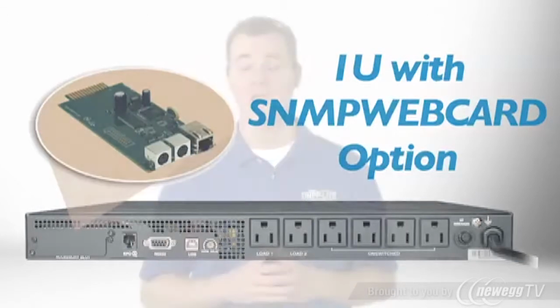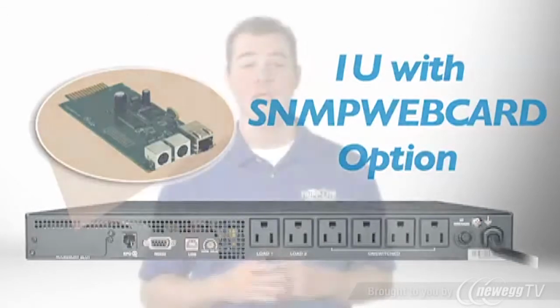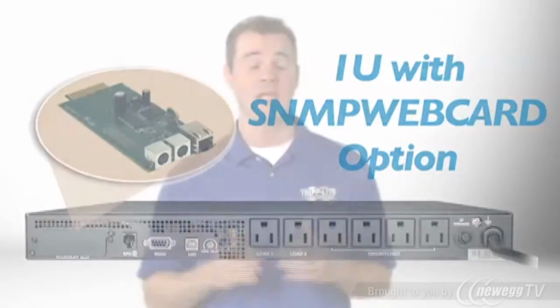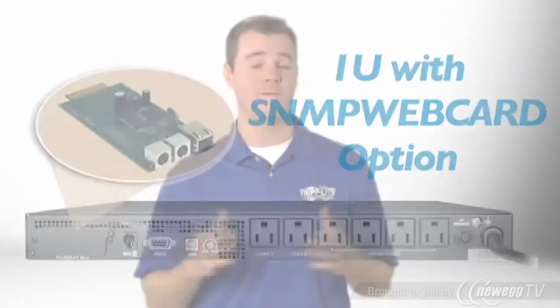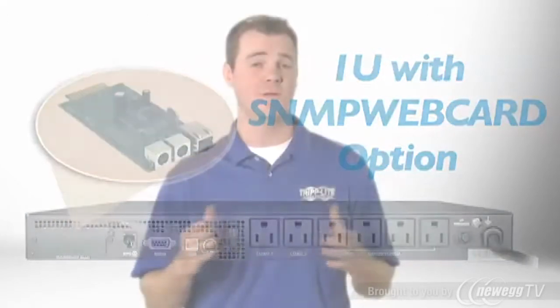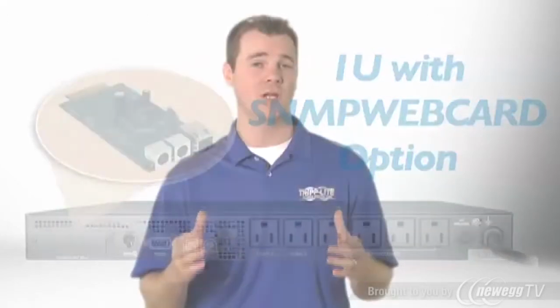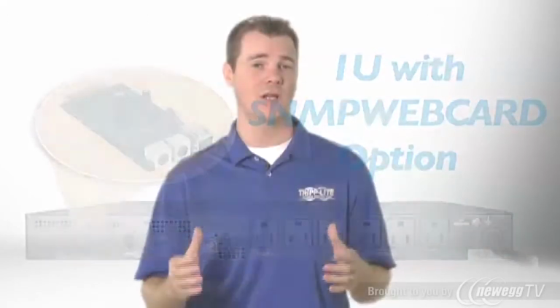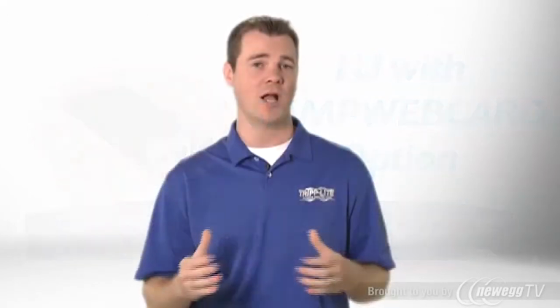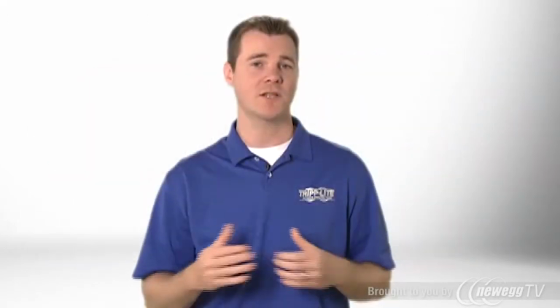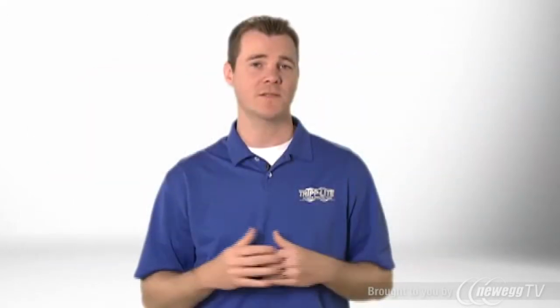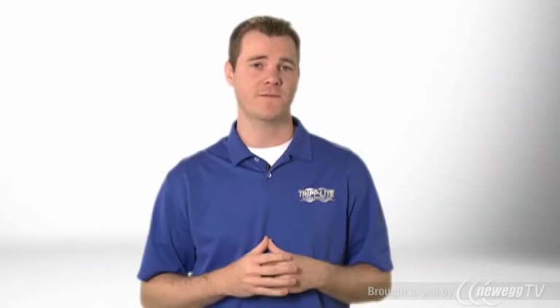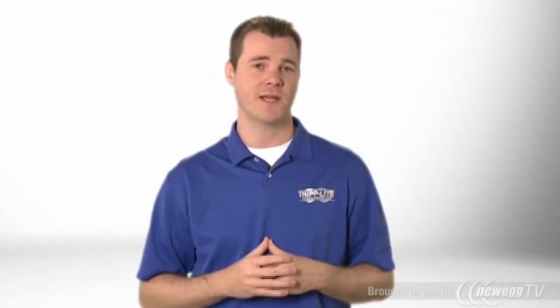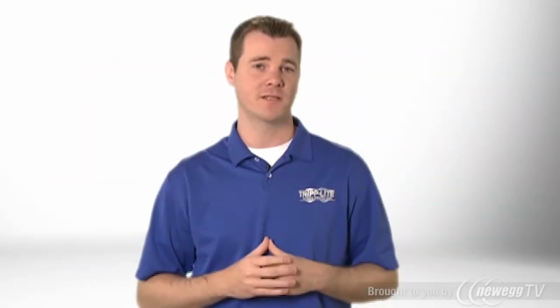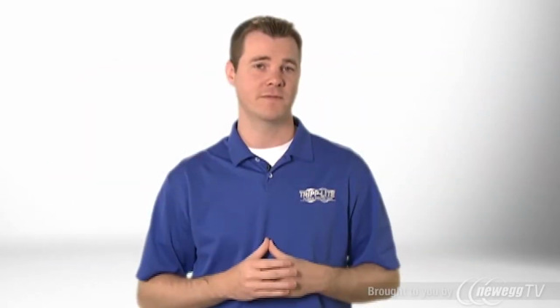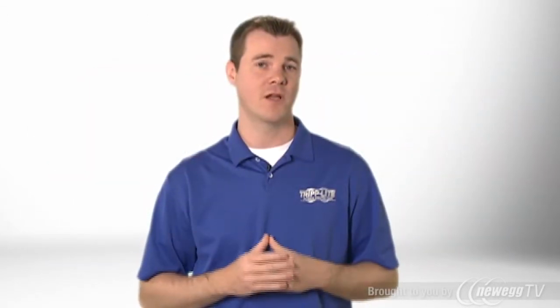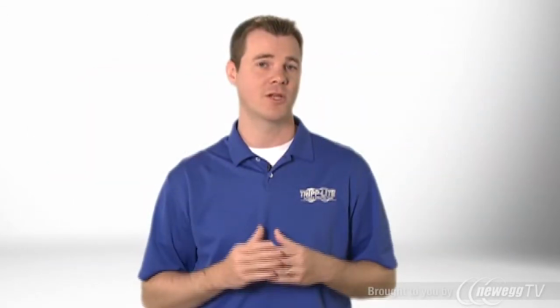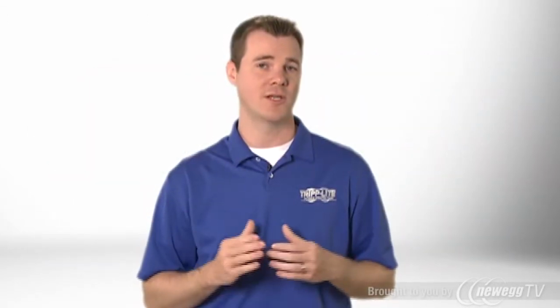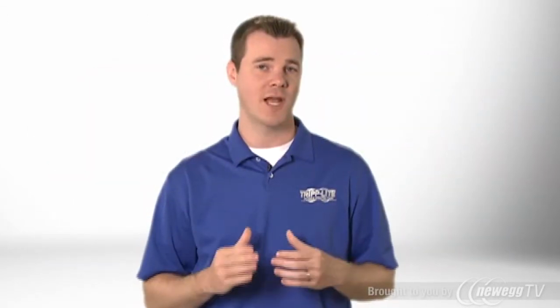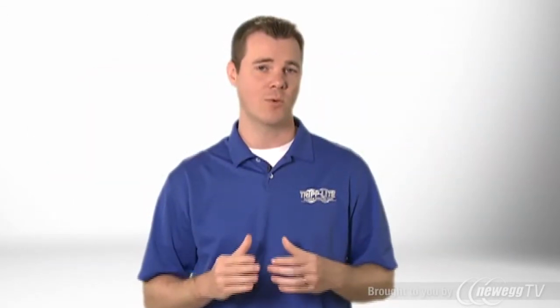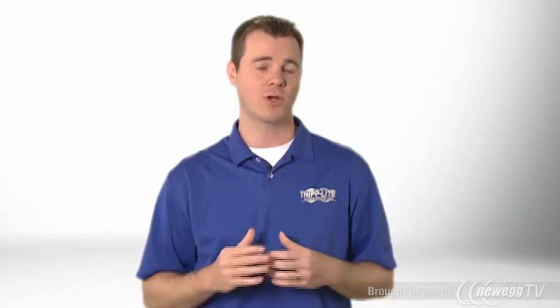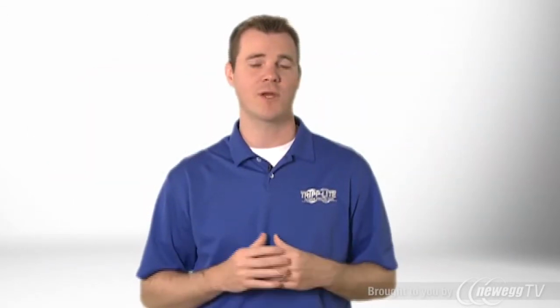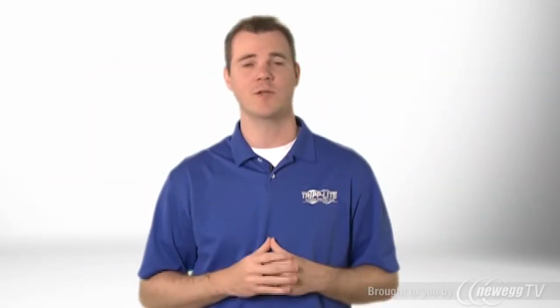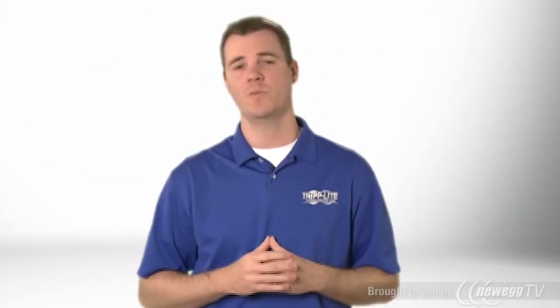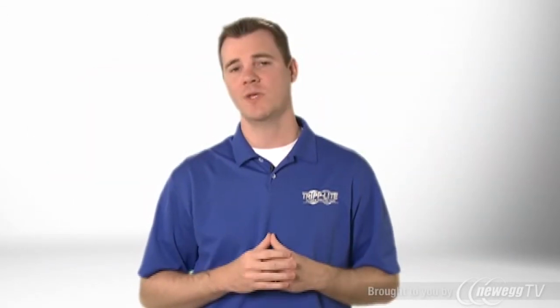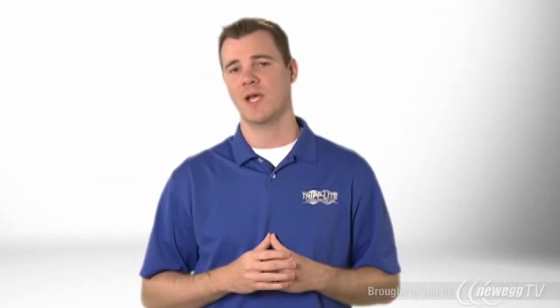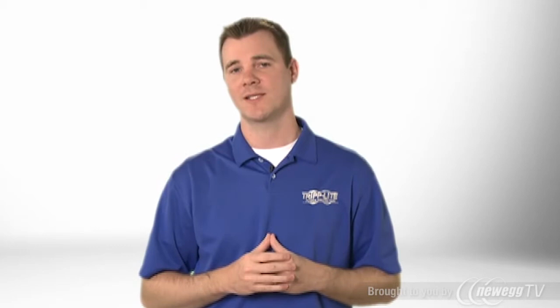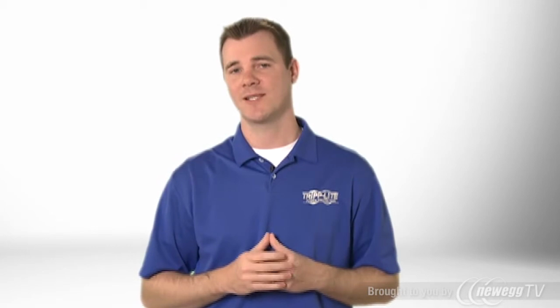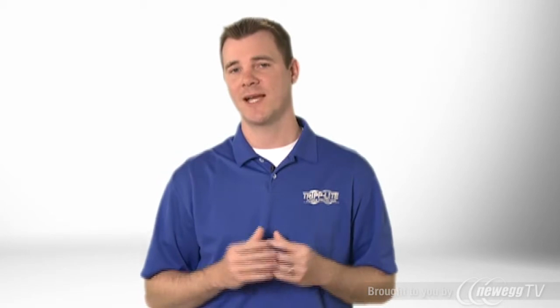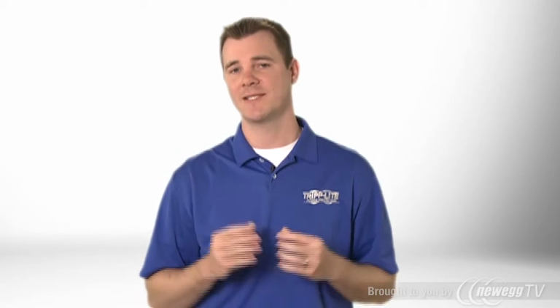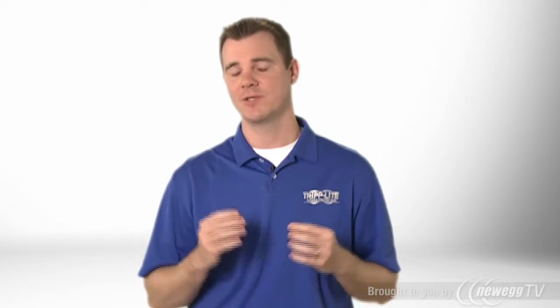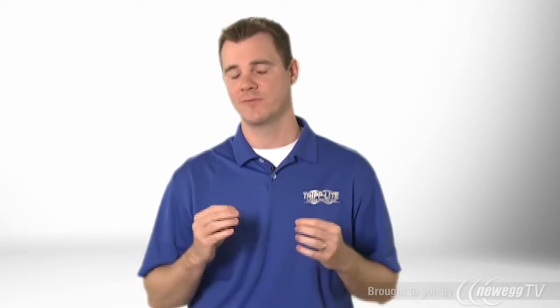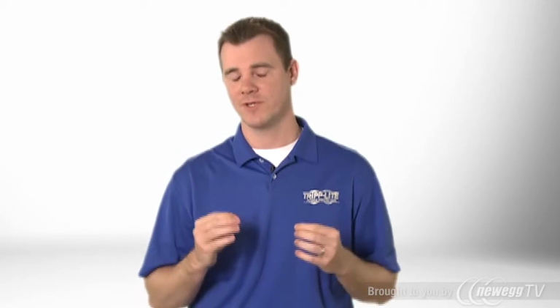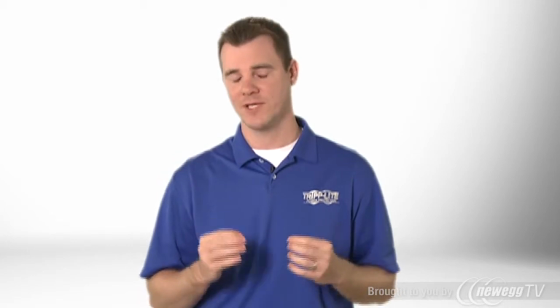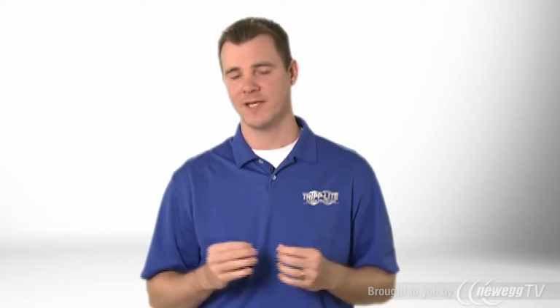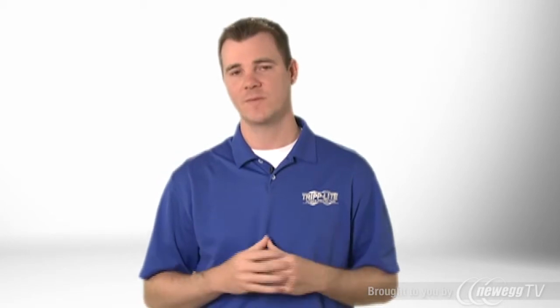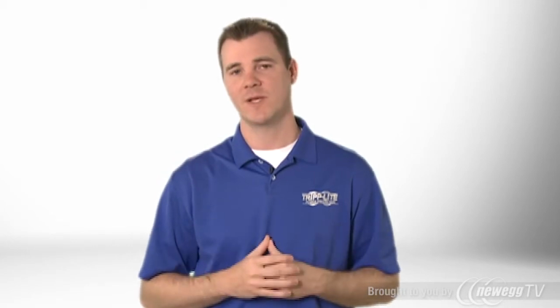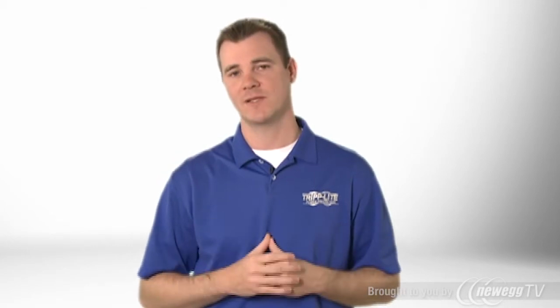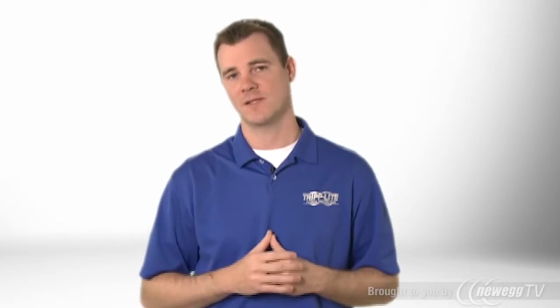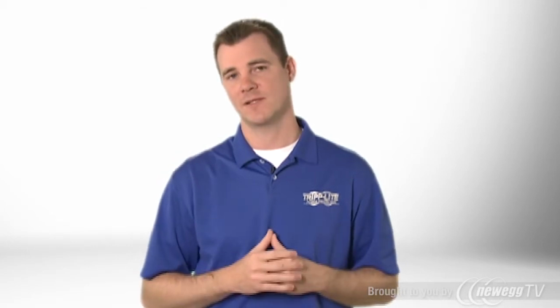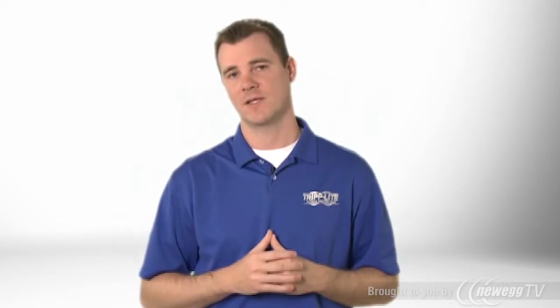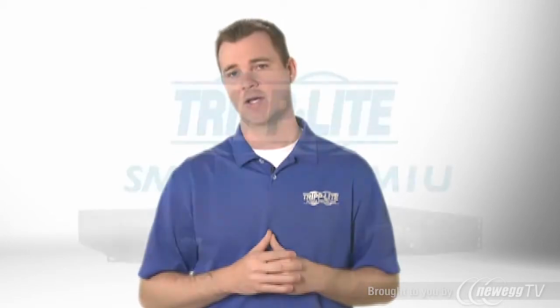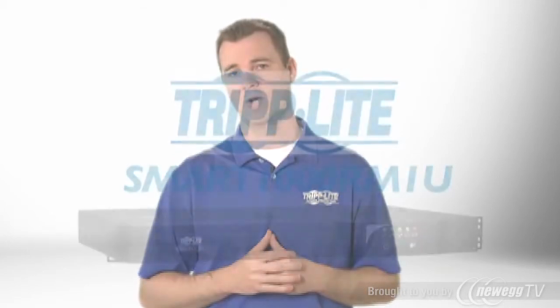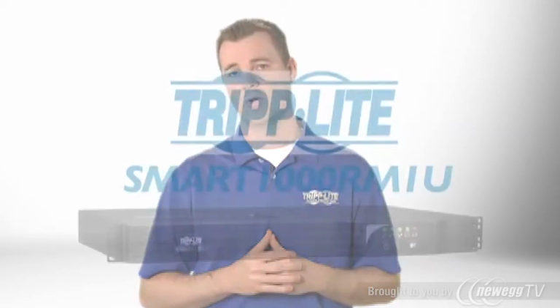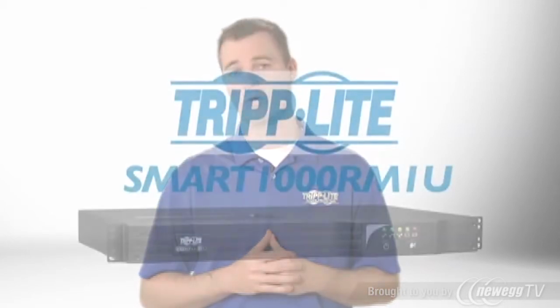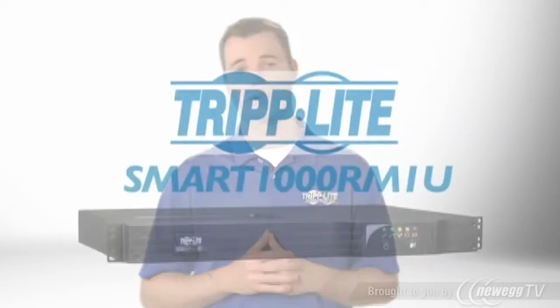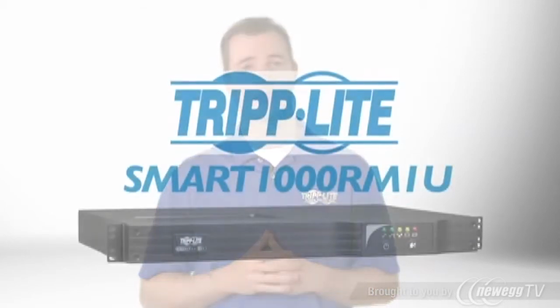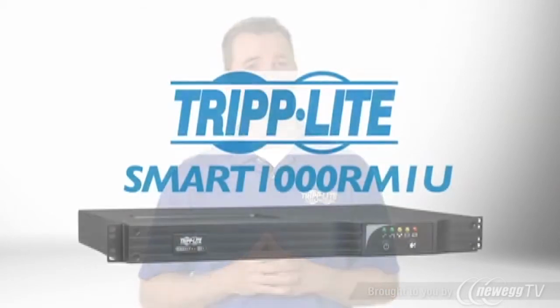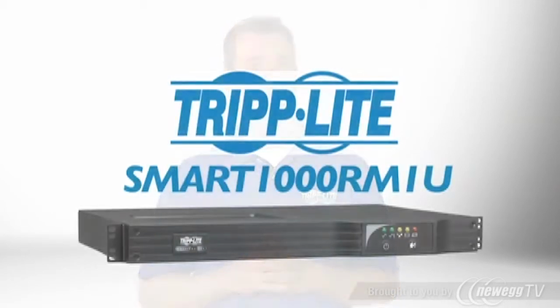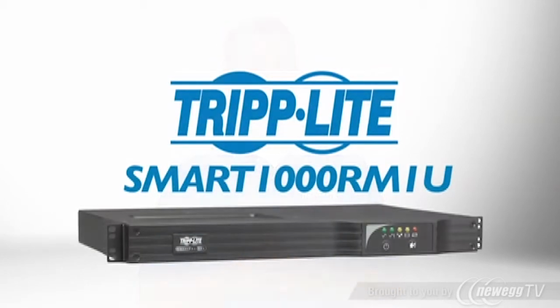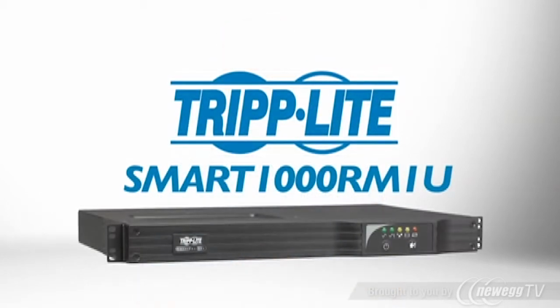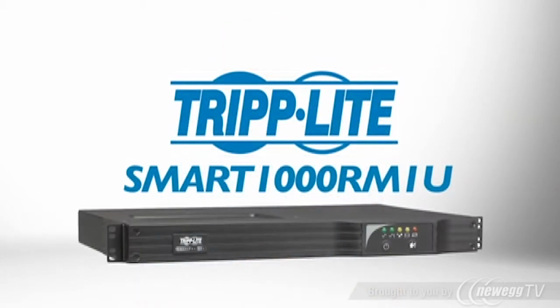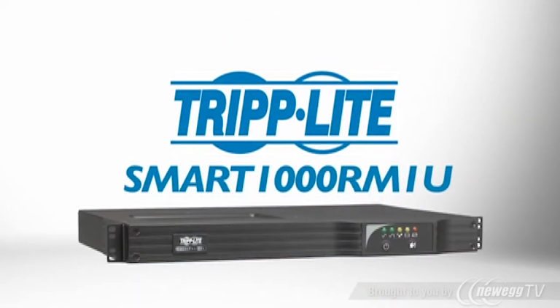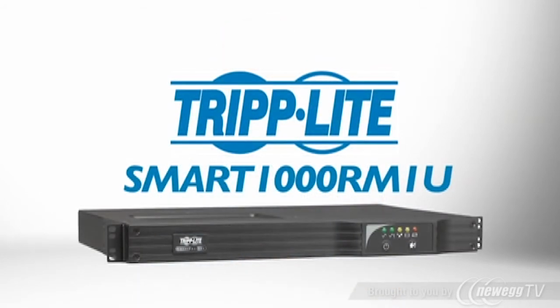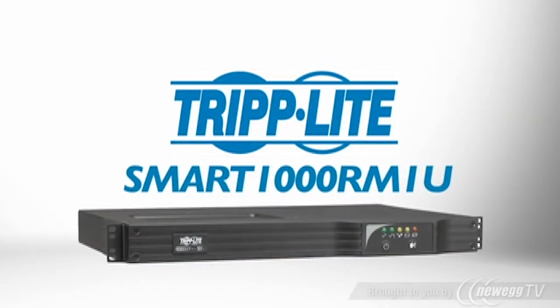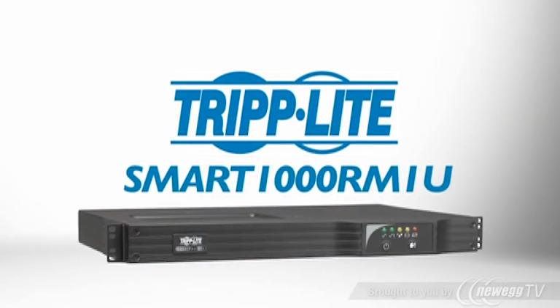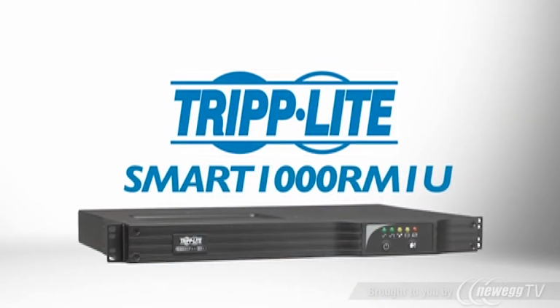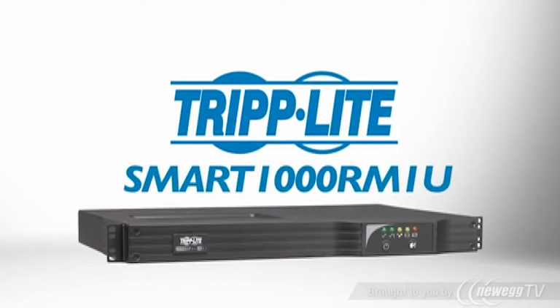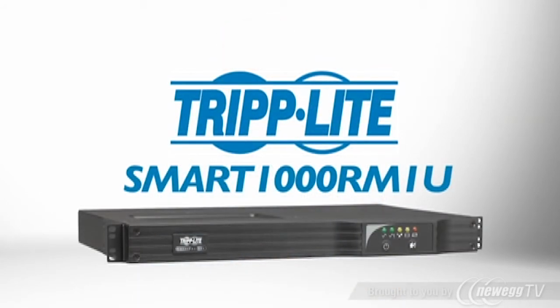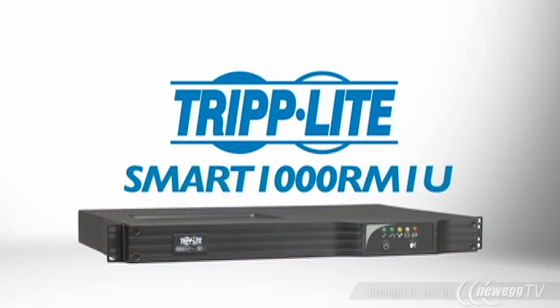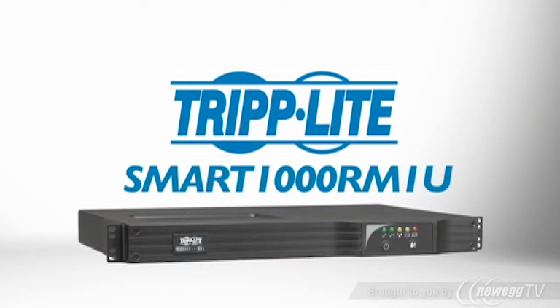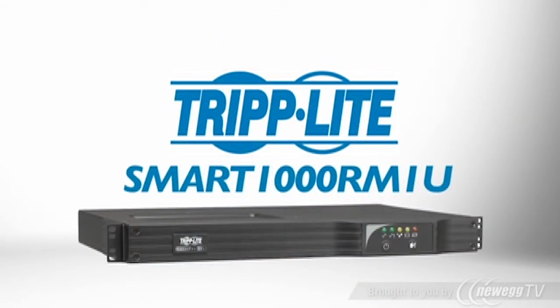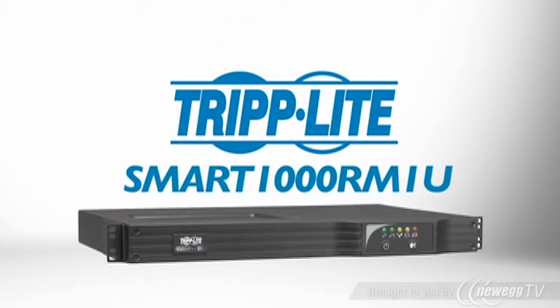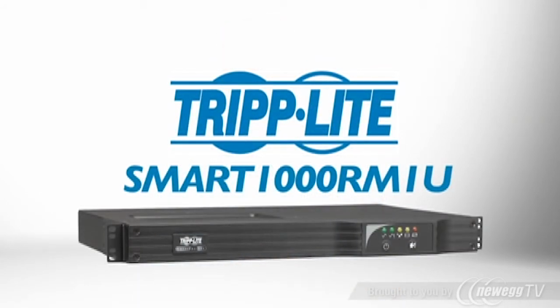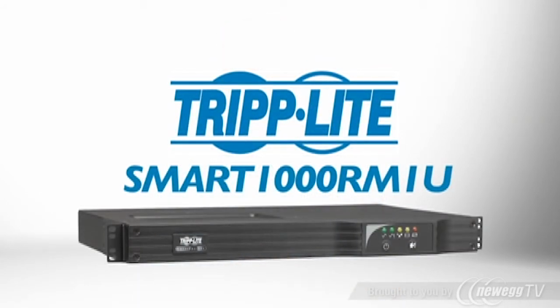If you need a cost-effective, network-grade UPS ideal for tight spaces, order Tripp Lite's Smart 1000 RM1U.